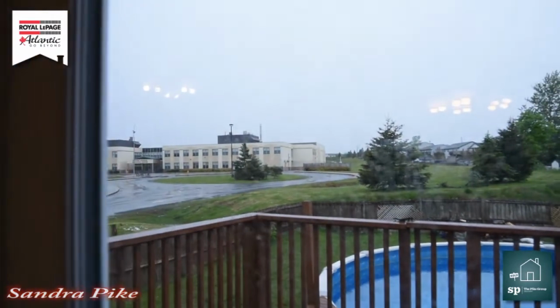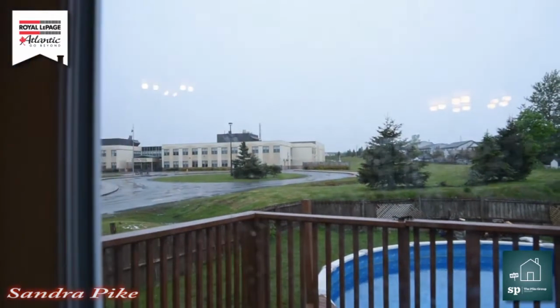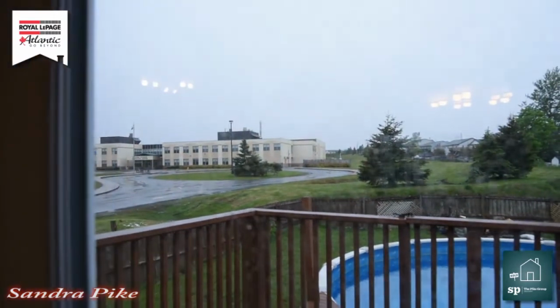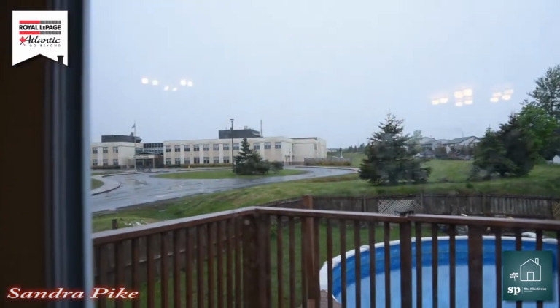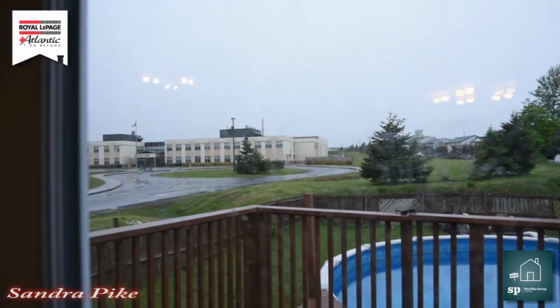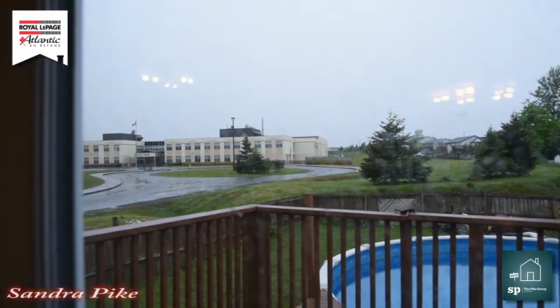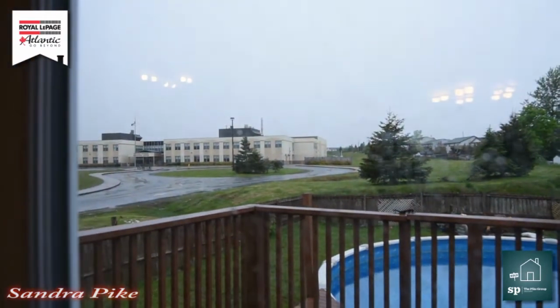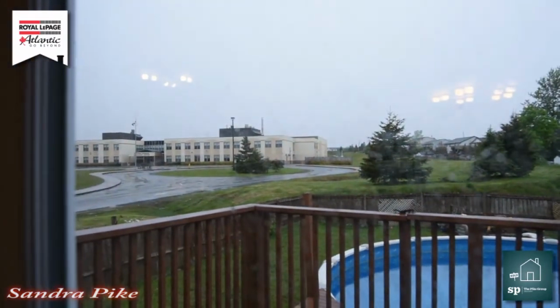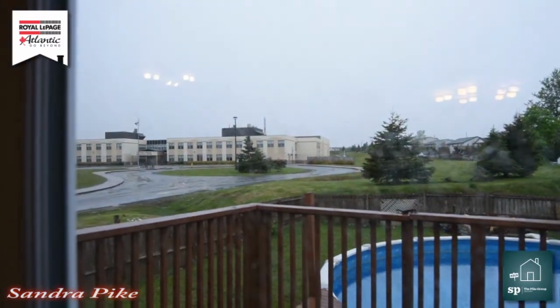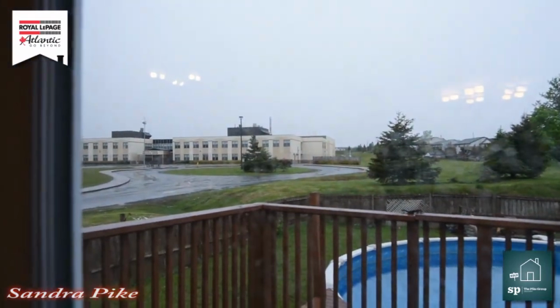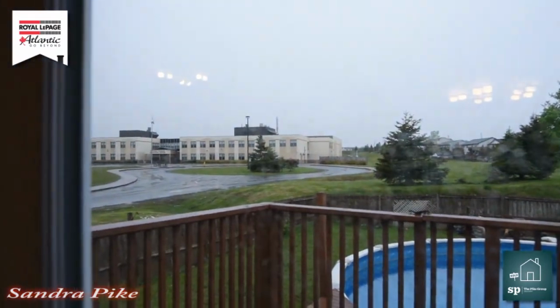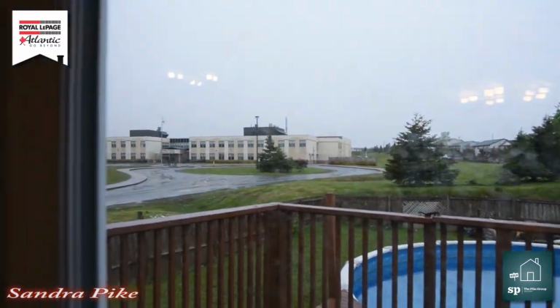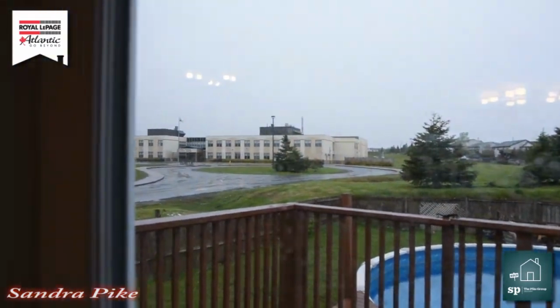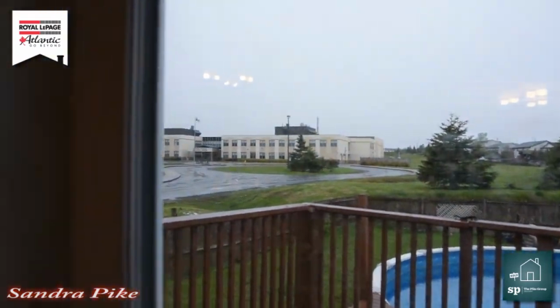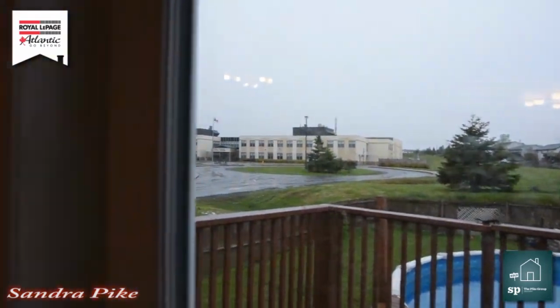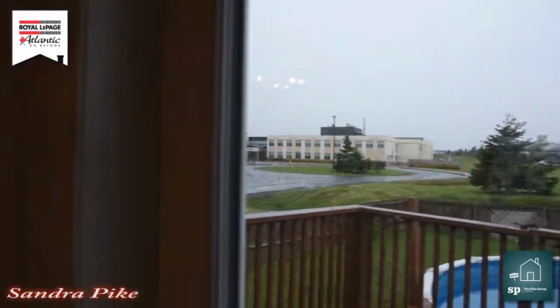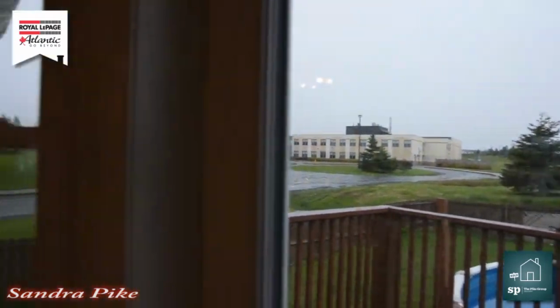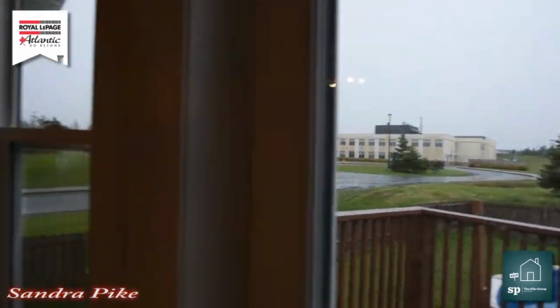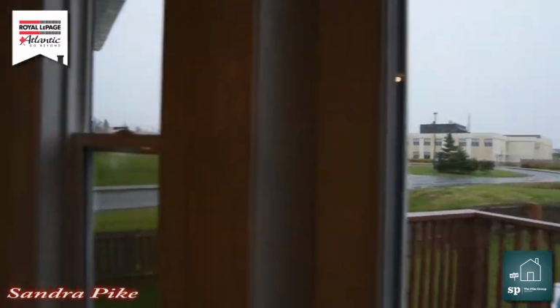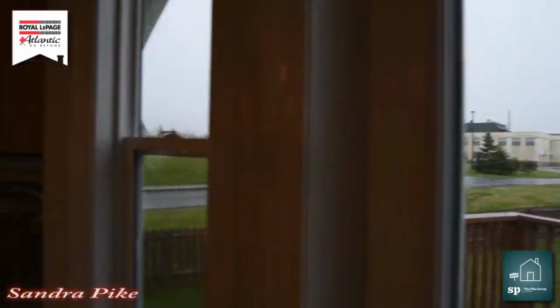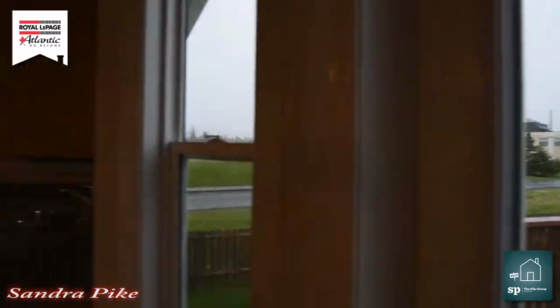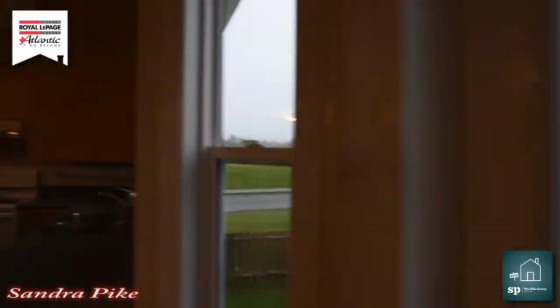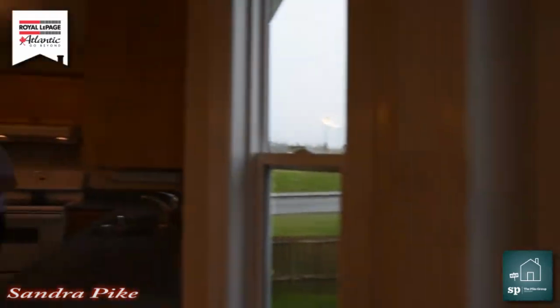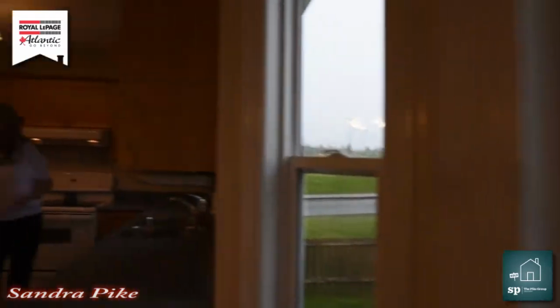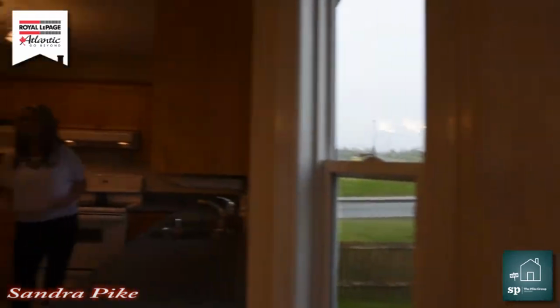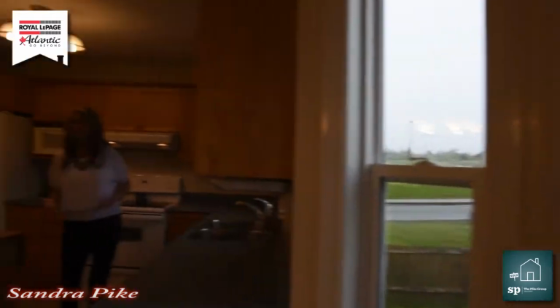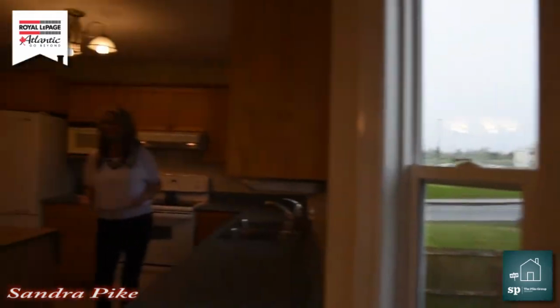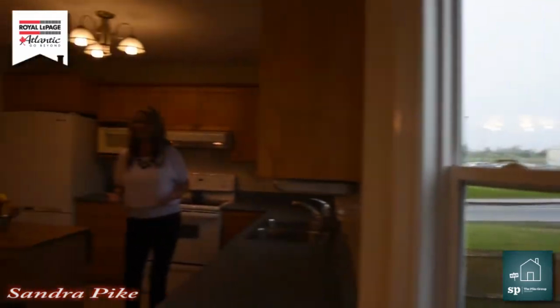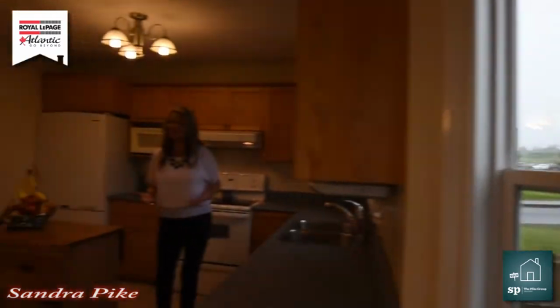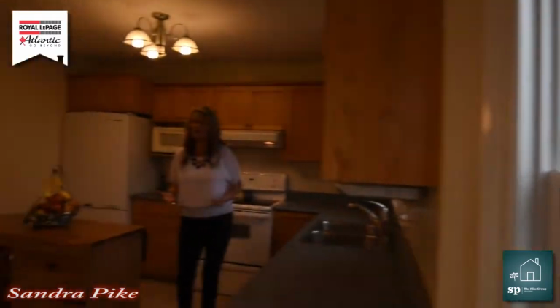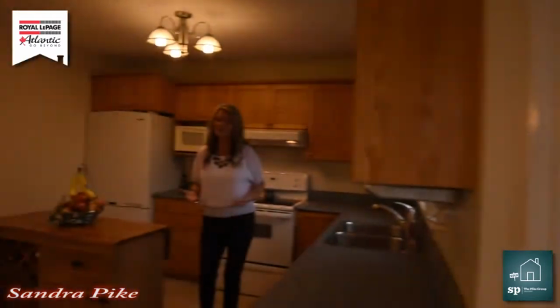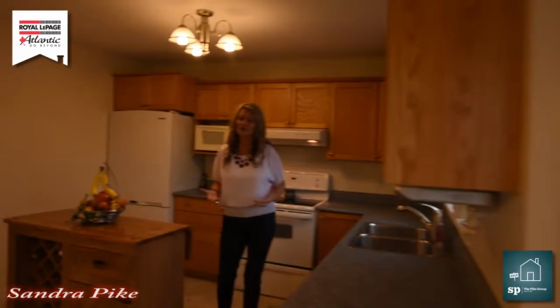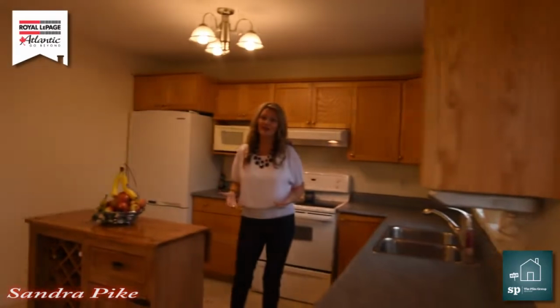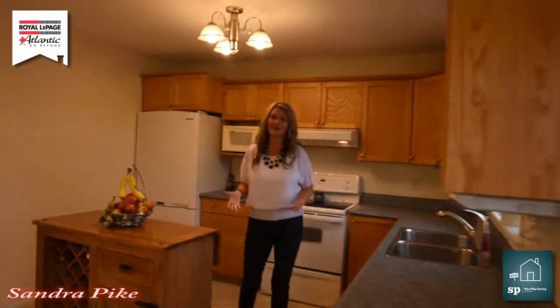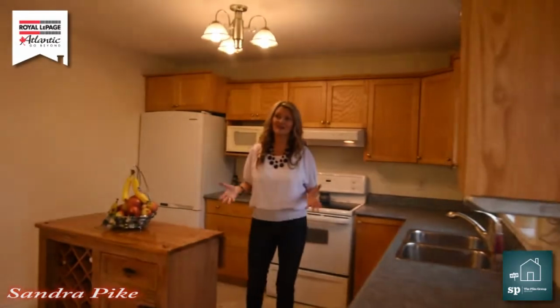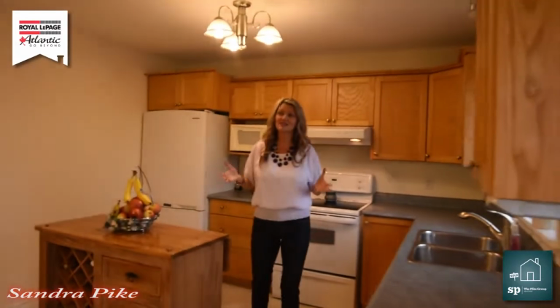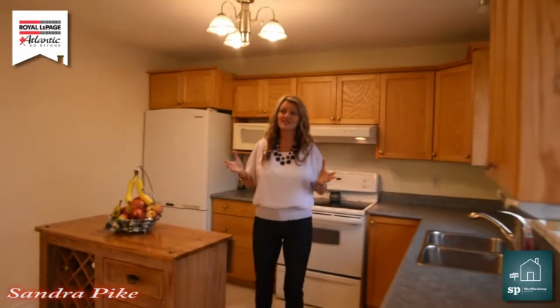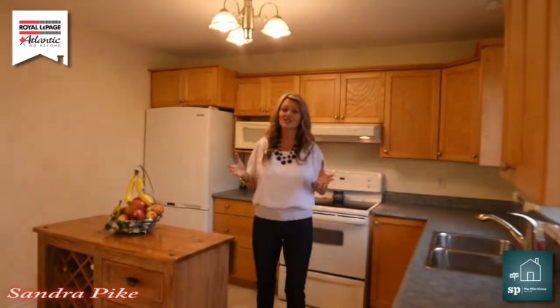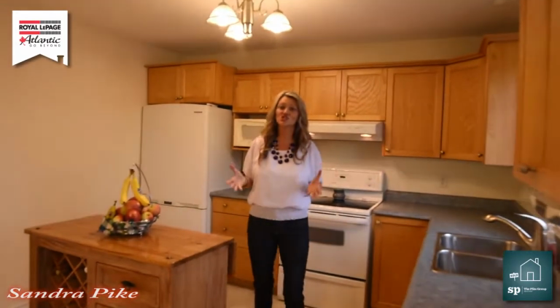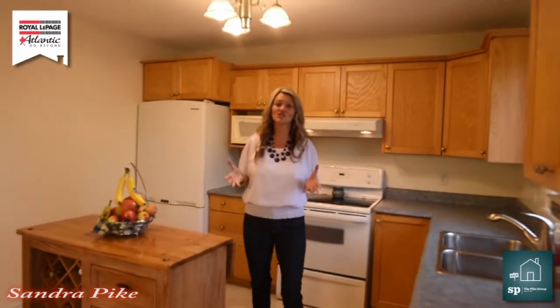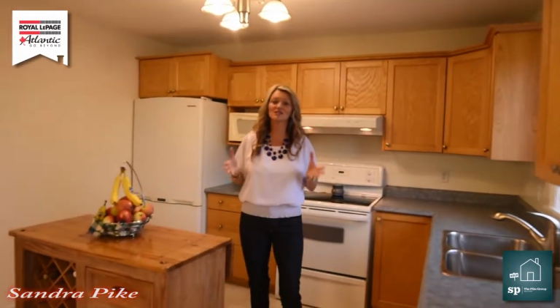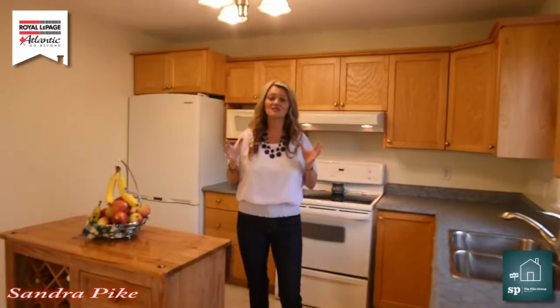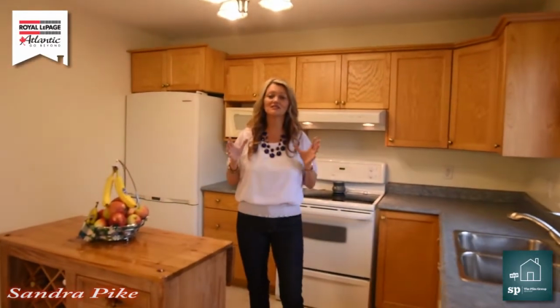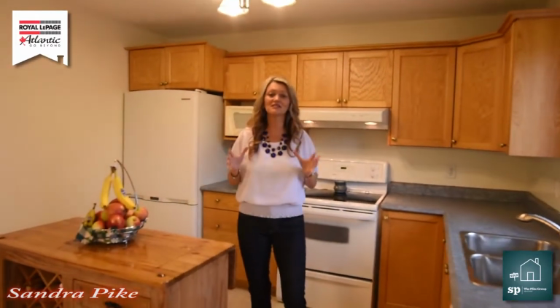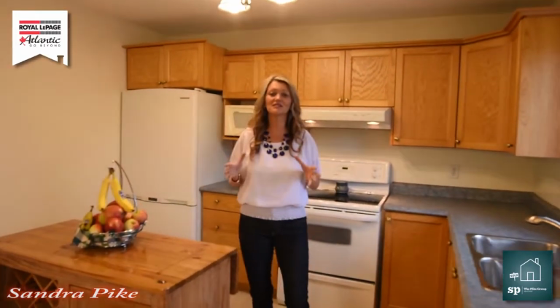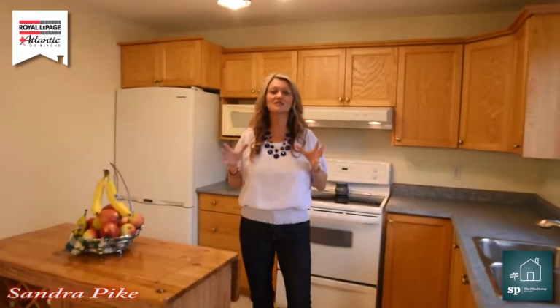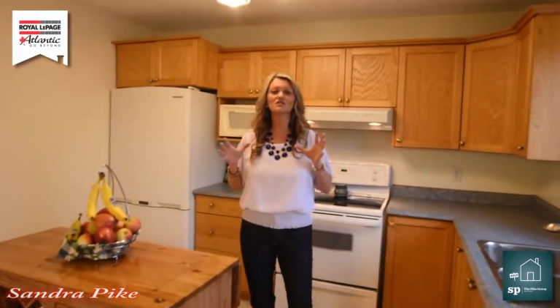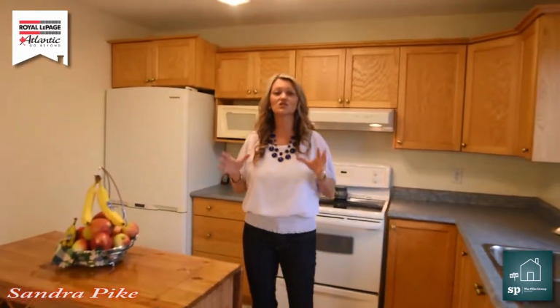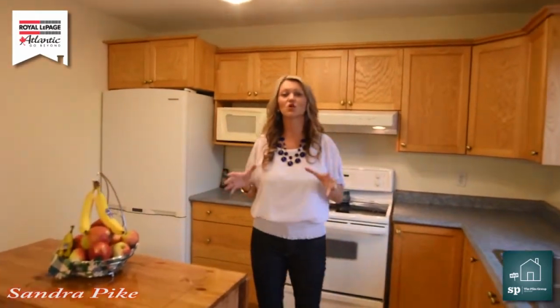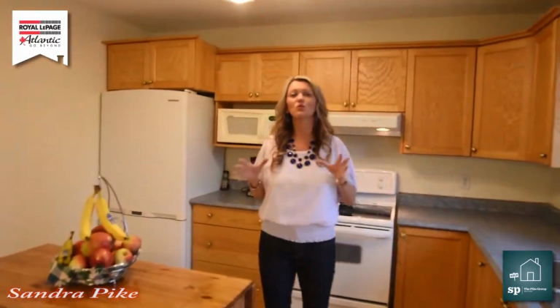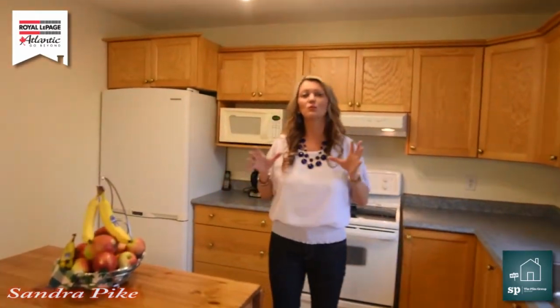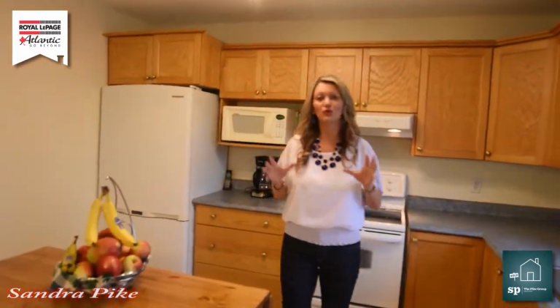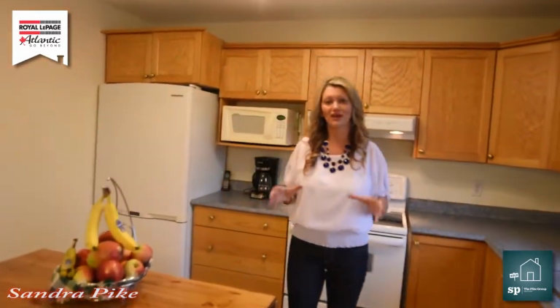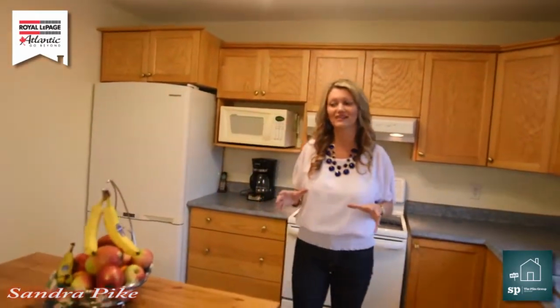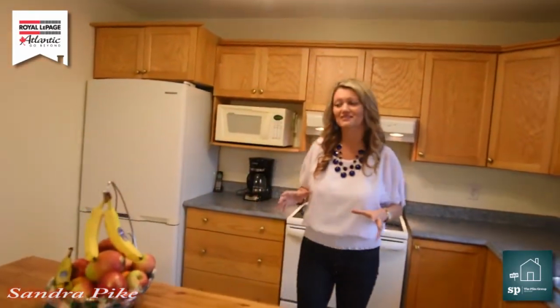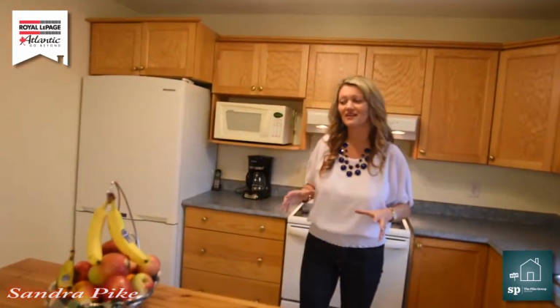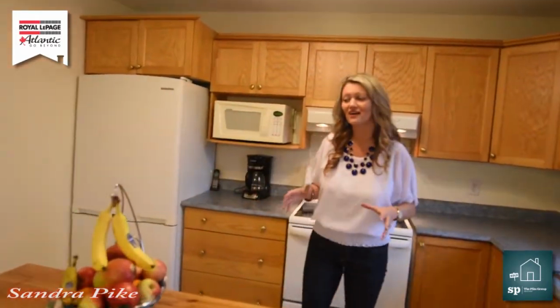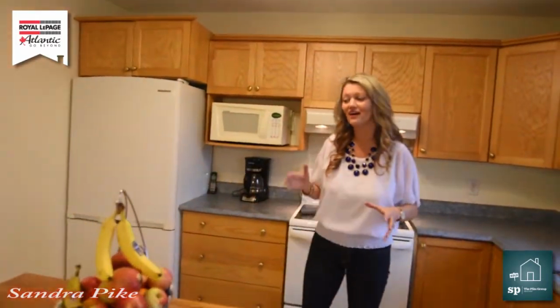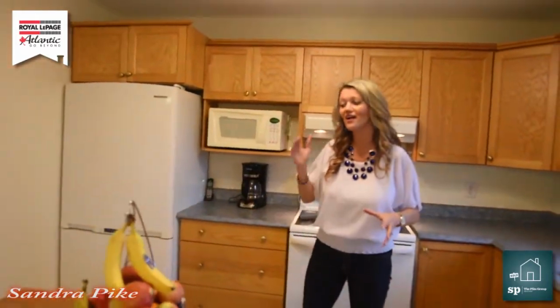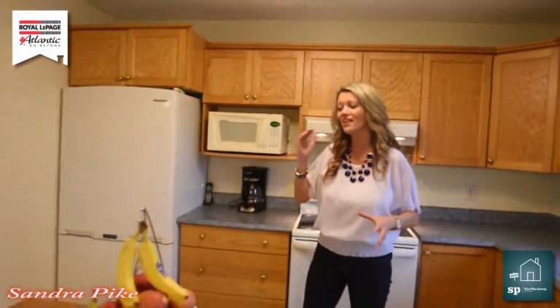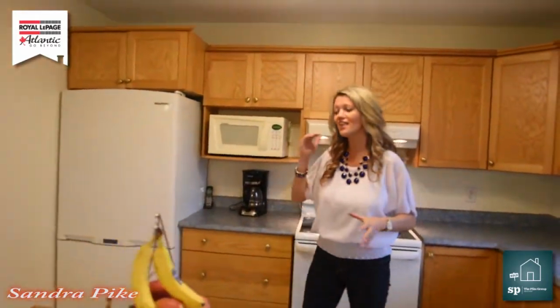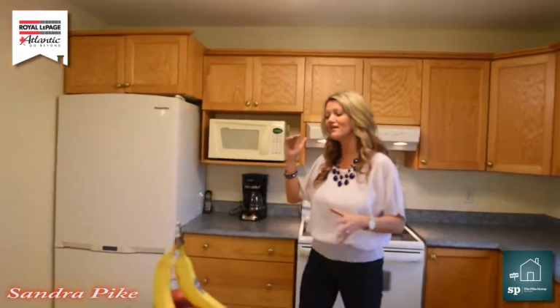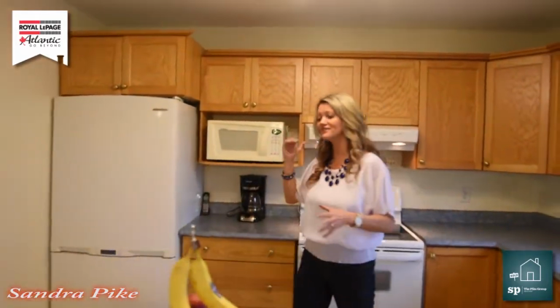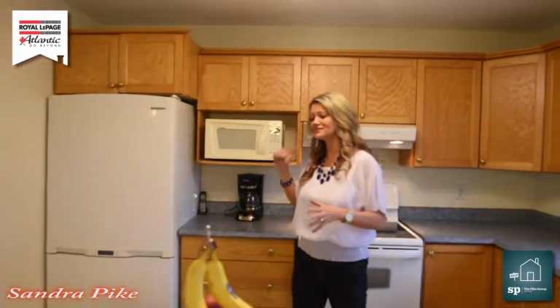And here we are again. I said it's raining outside and this kitchen is still so bright. I love it.